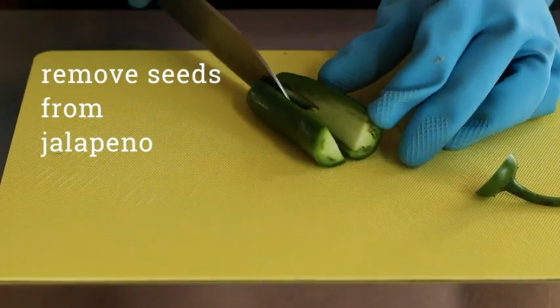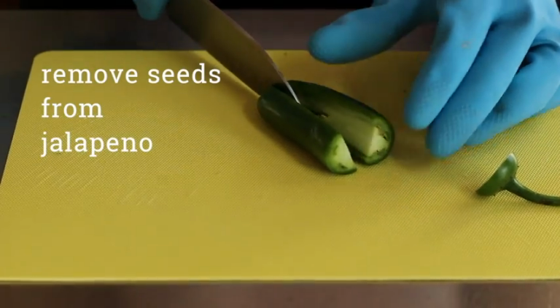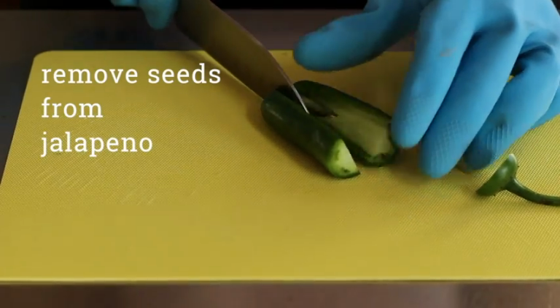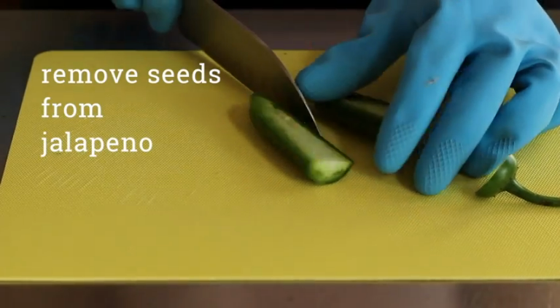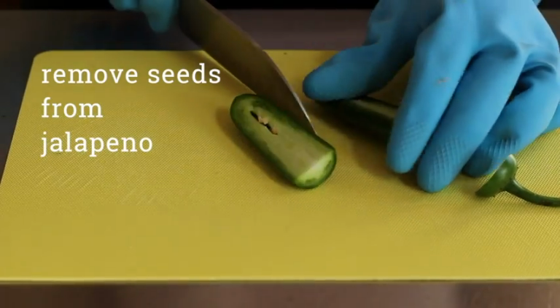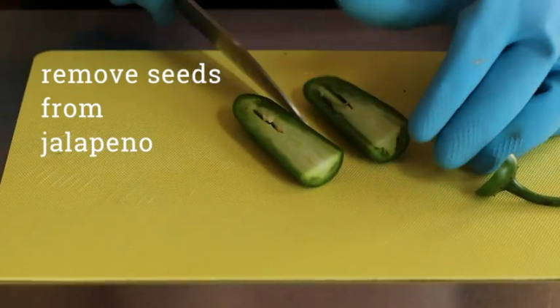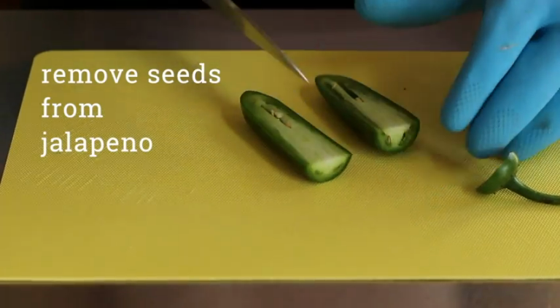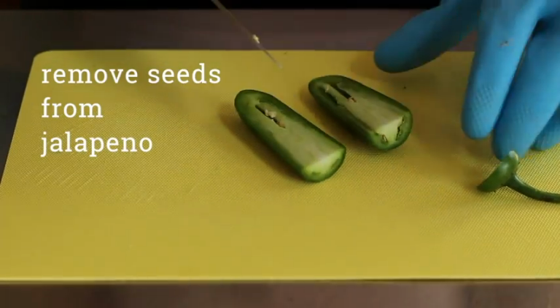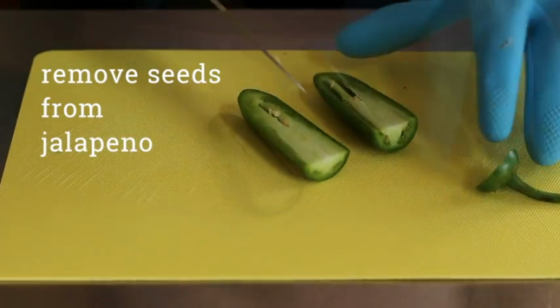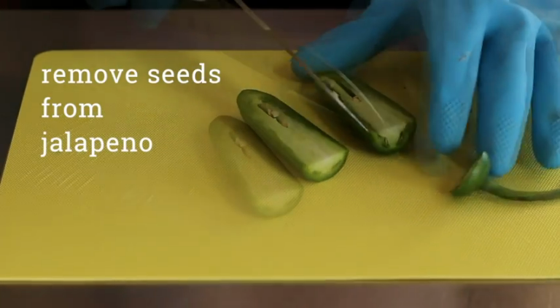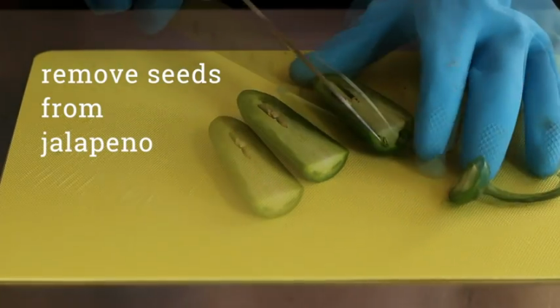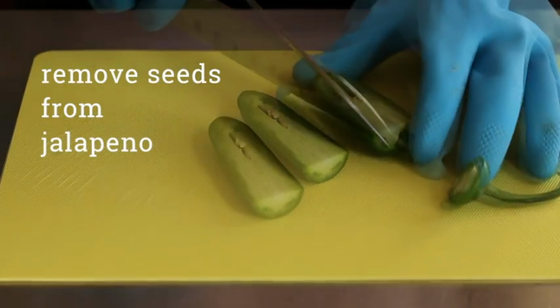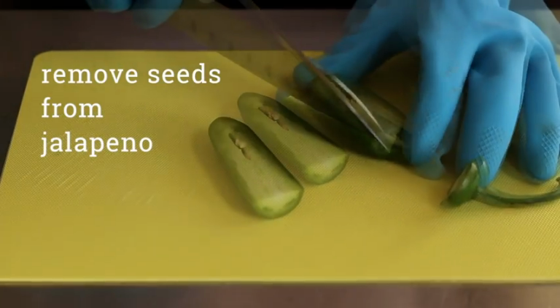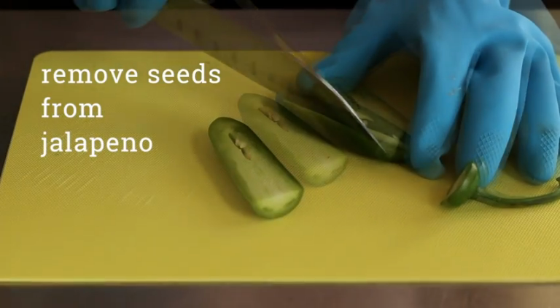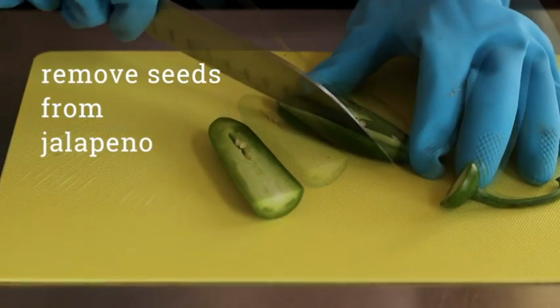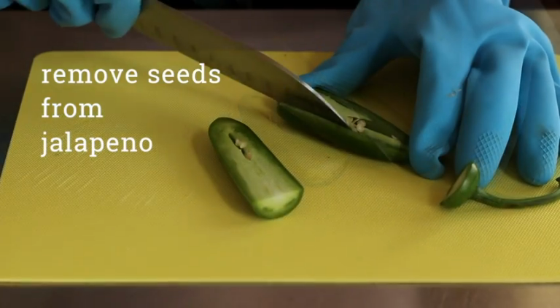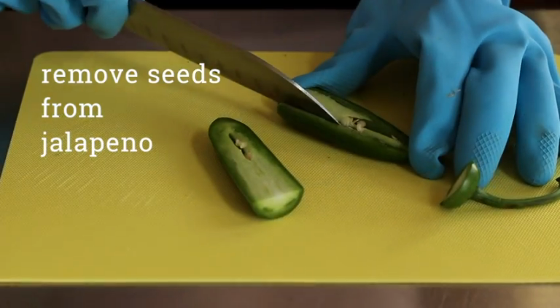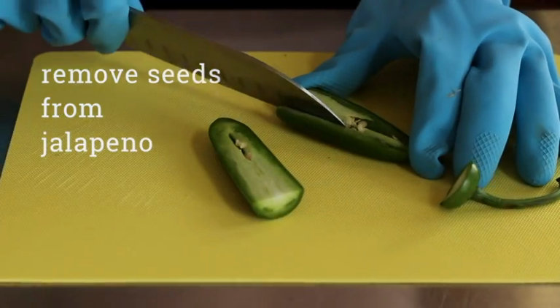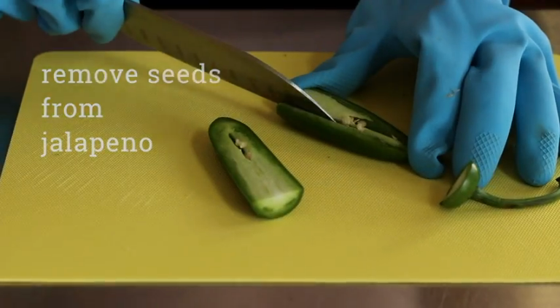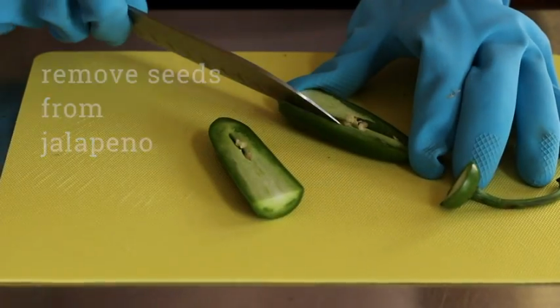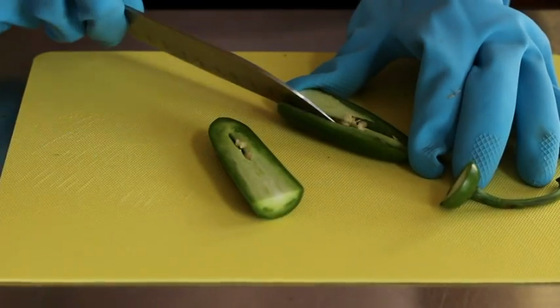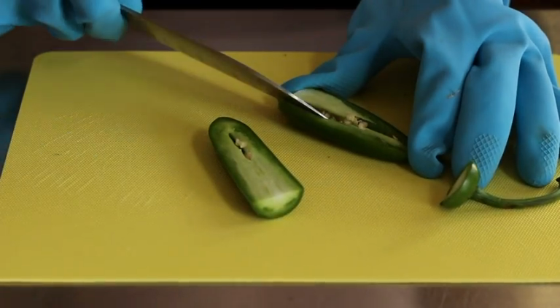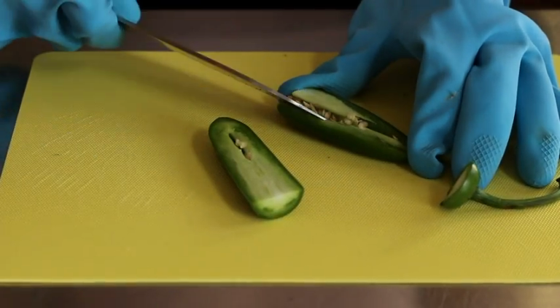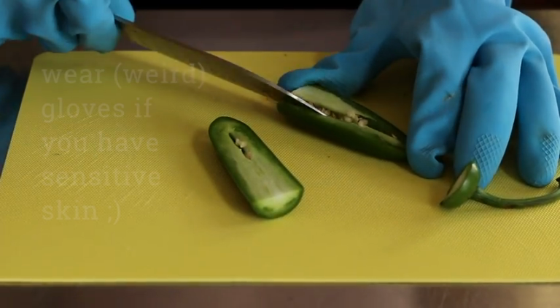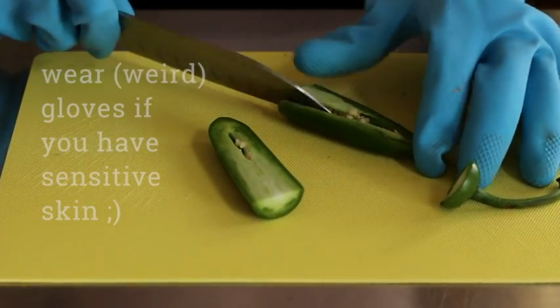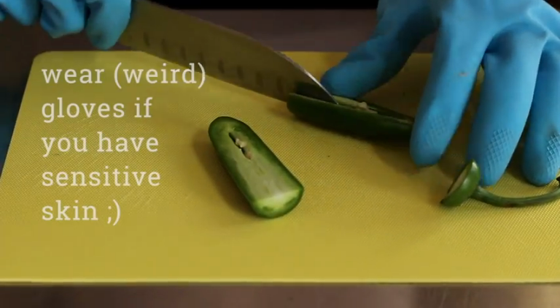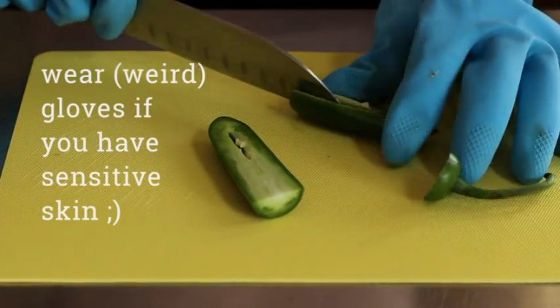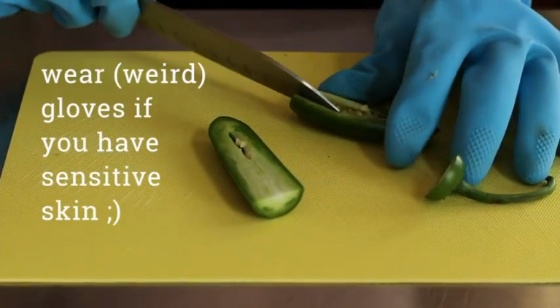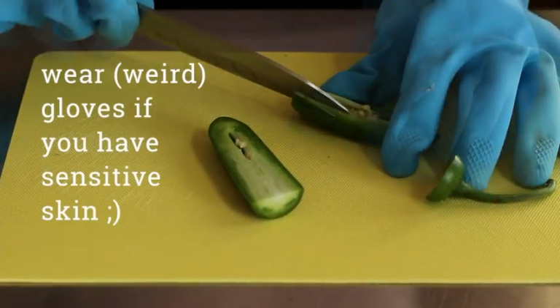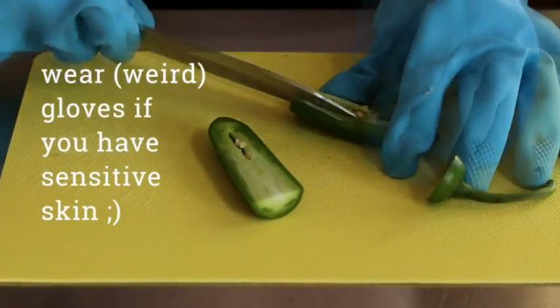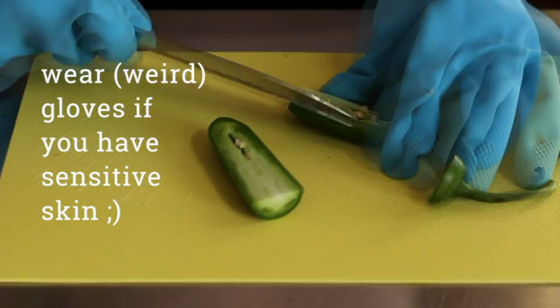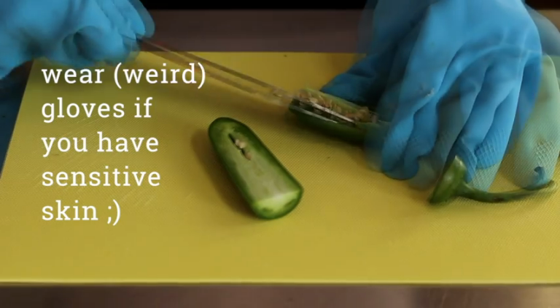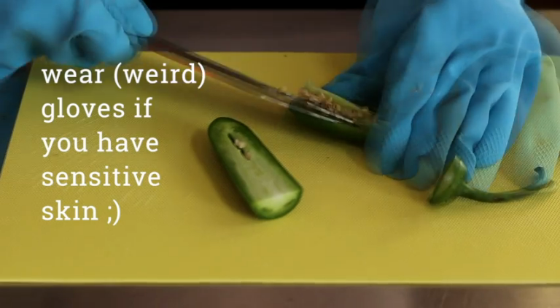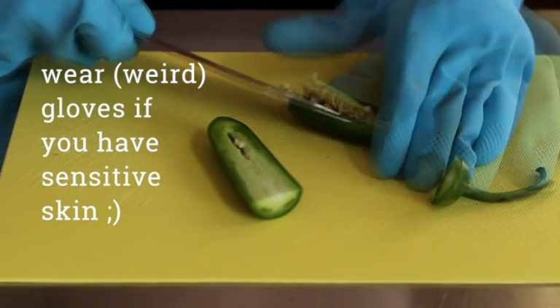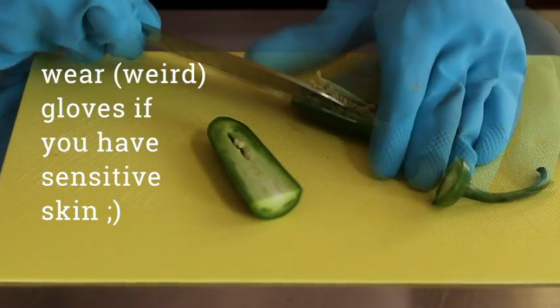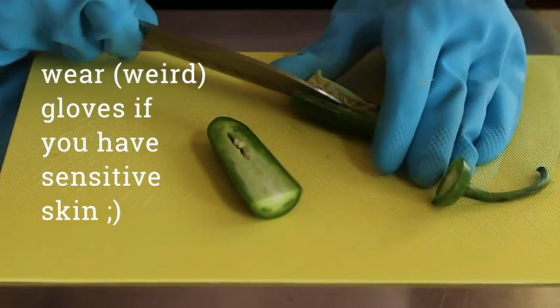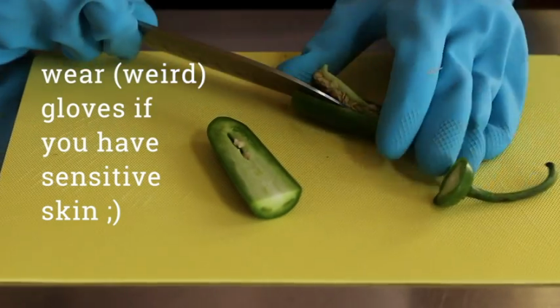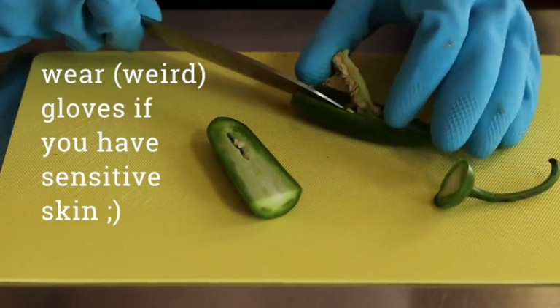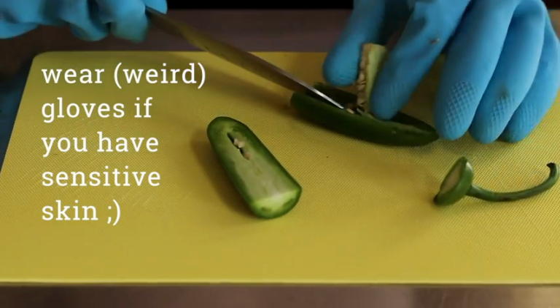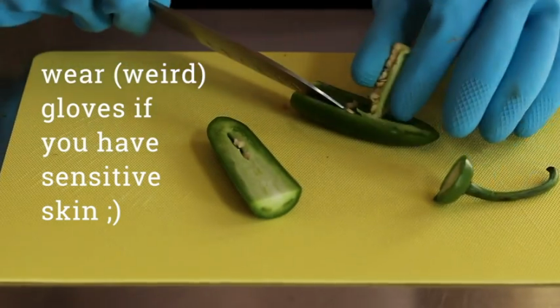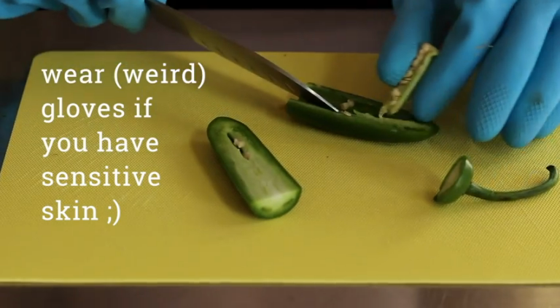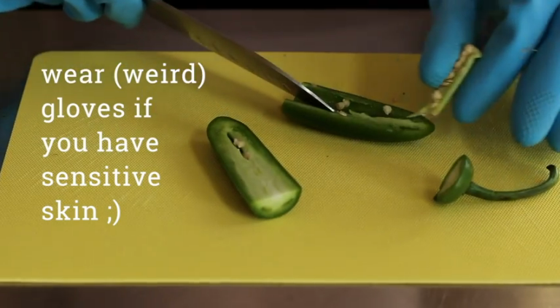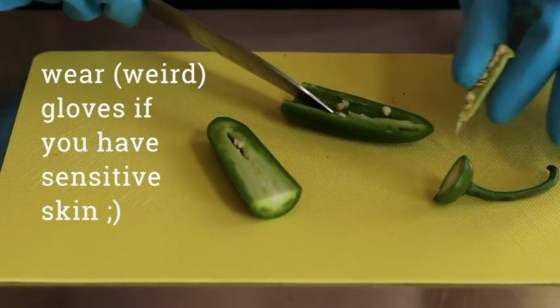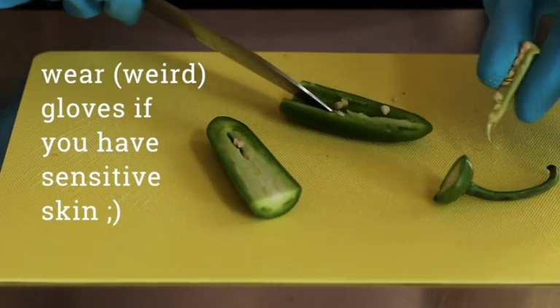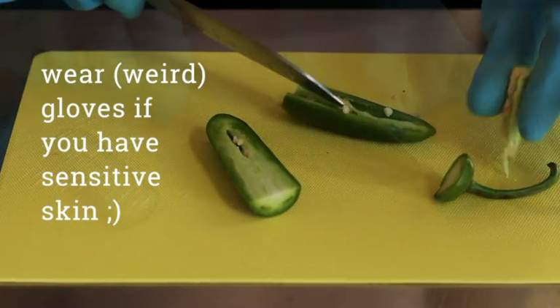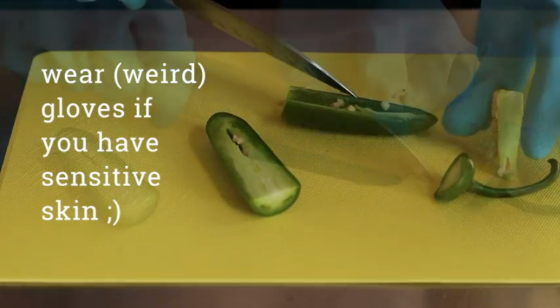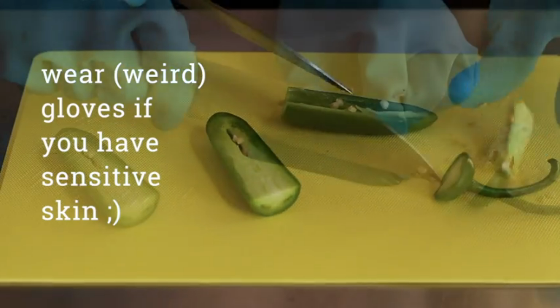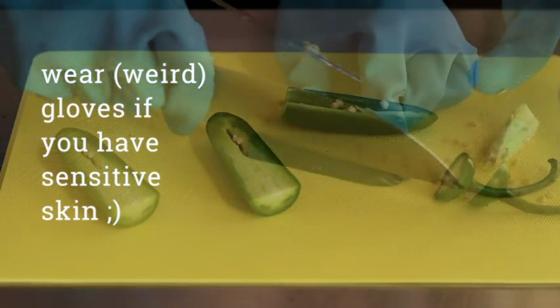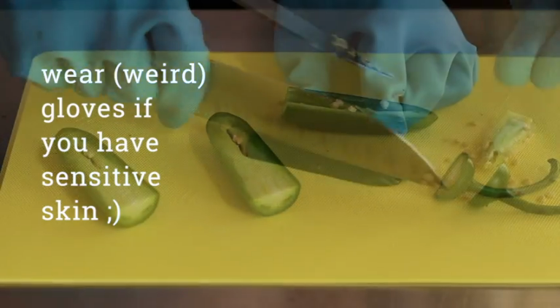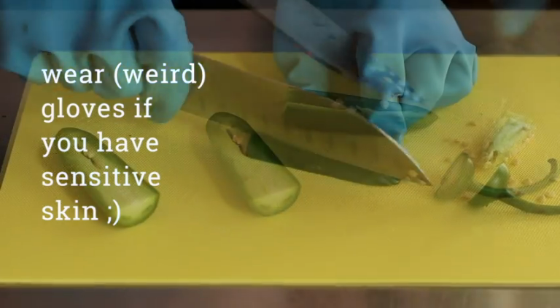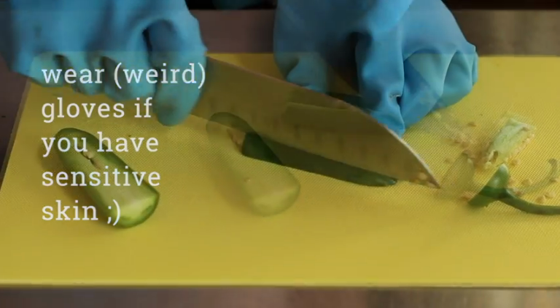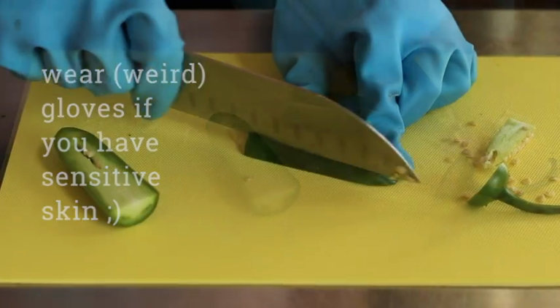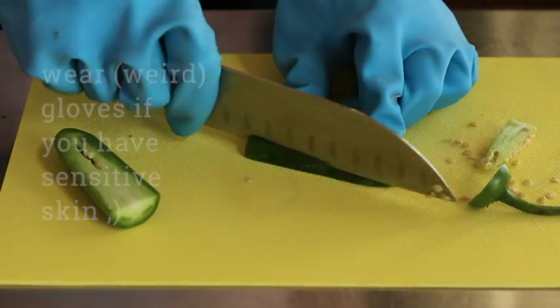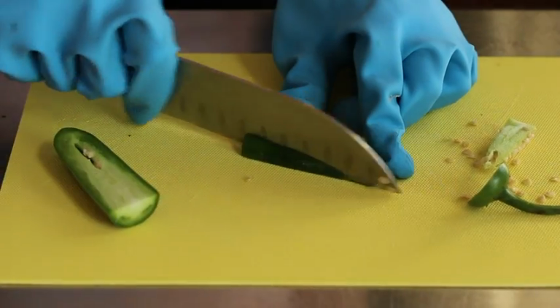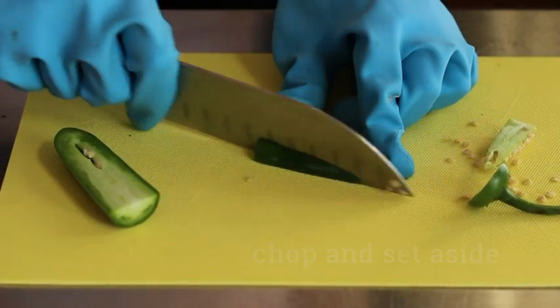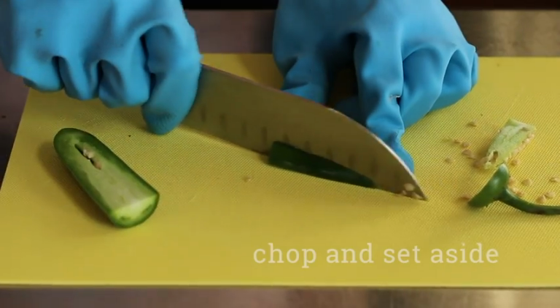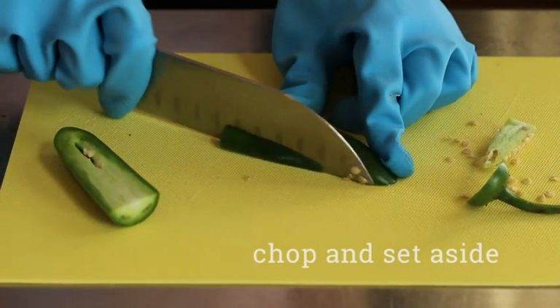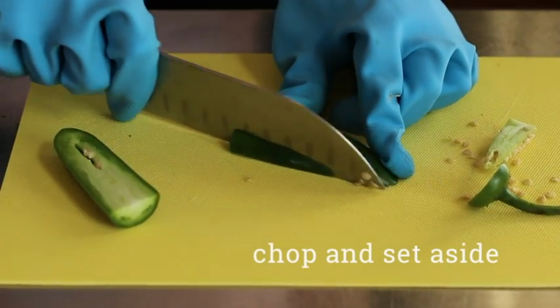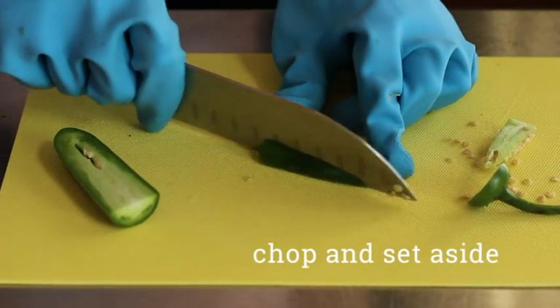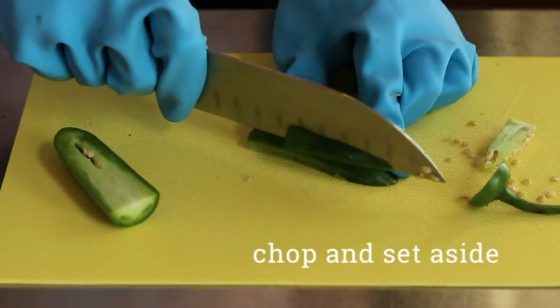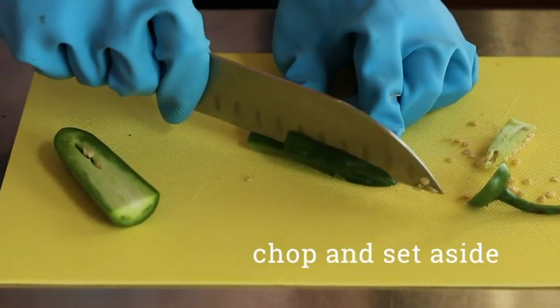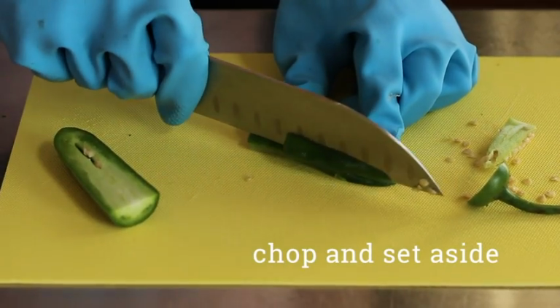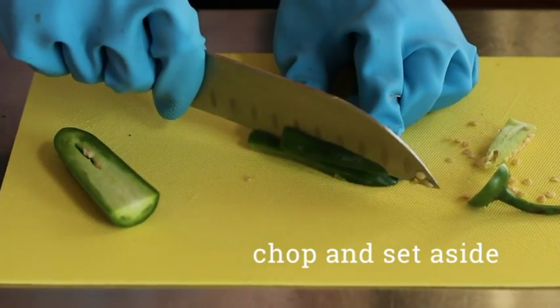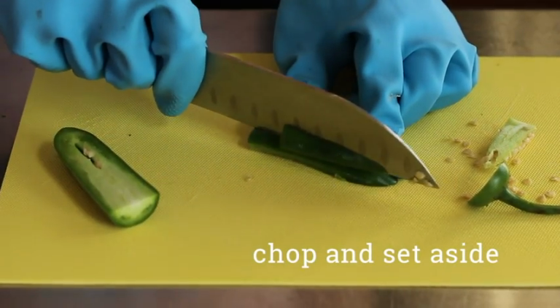For a mild guacamole, cut out all of the seeds and the white part of the jalapeno. If you like a little spice, leave a few in.